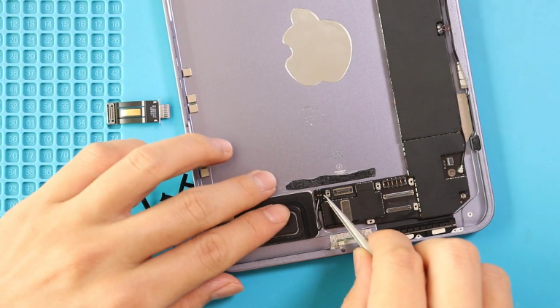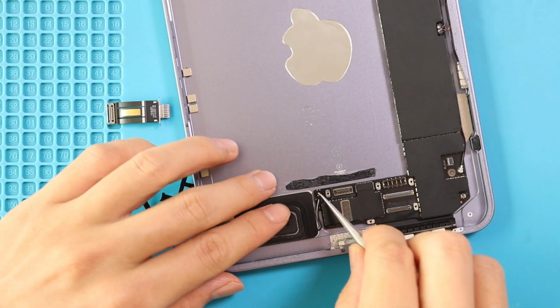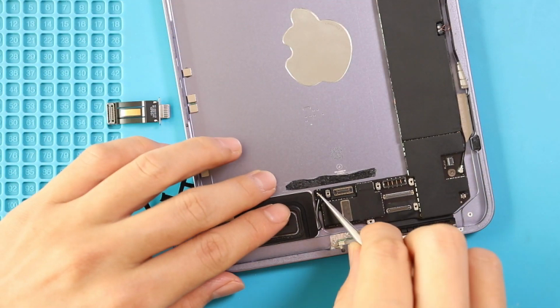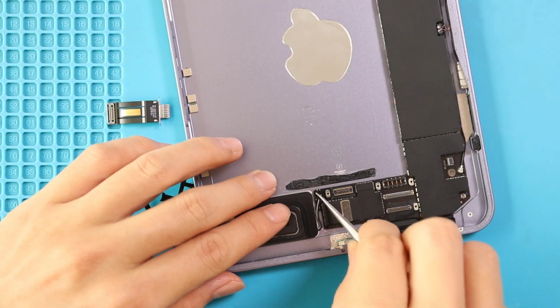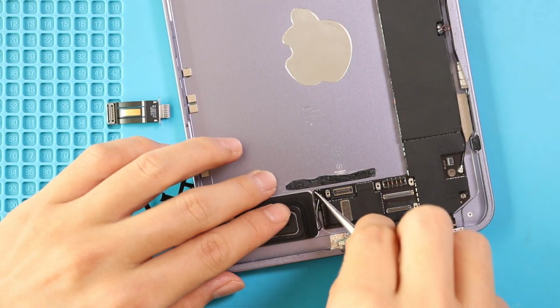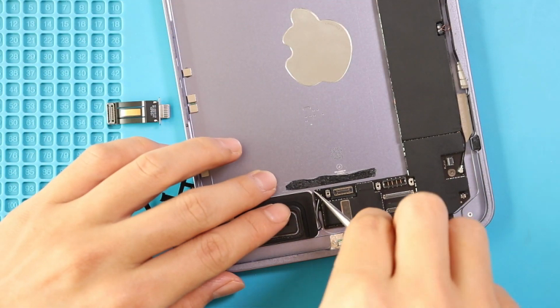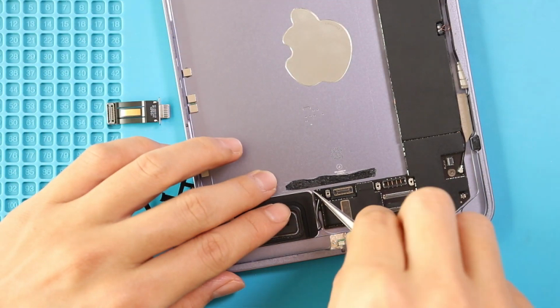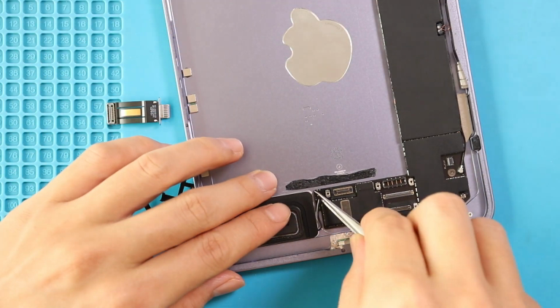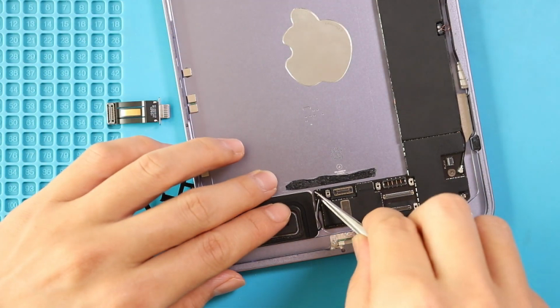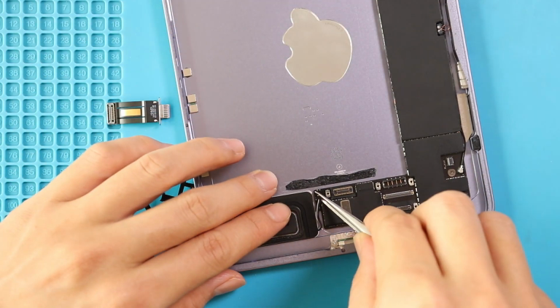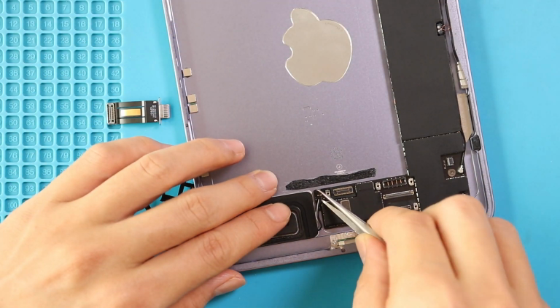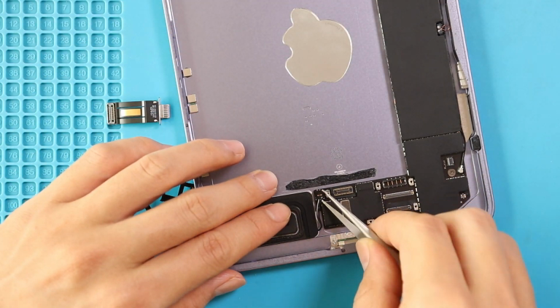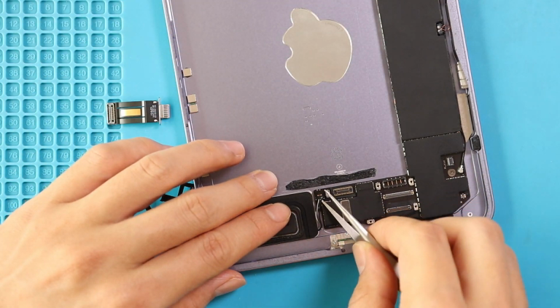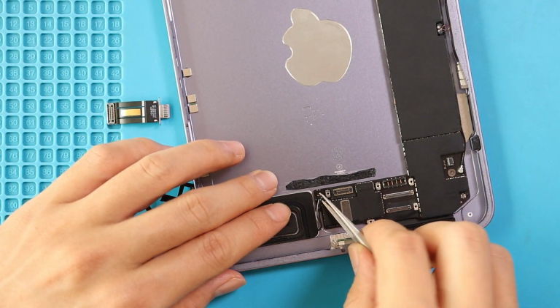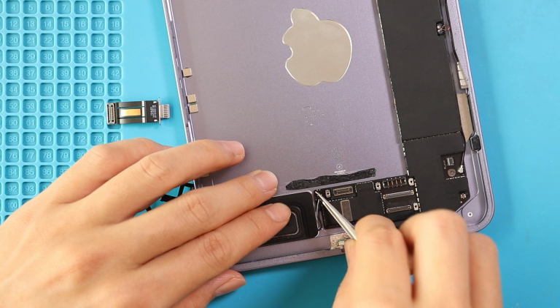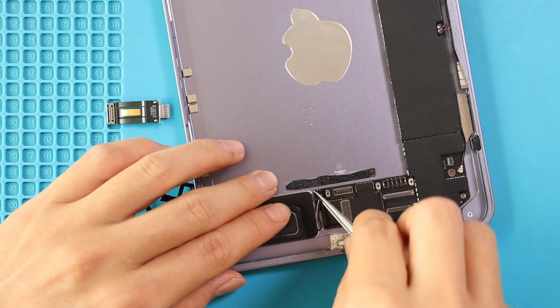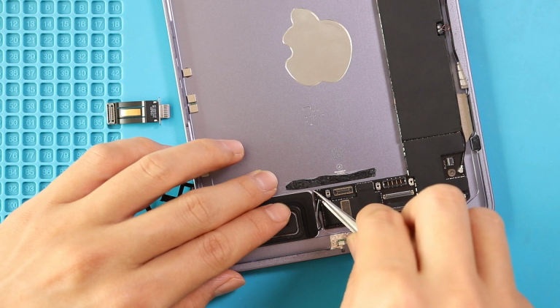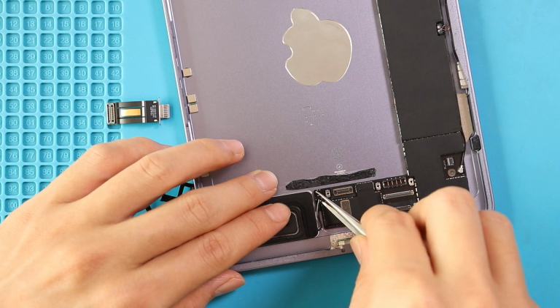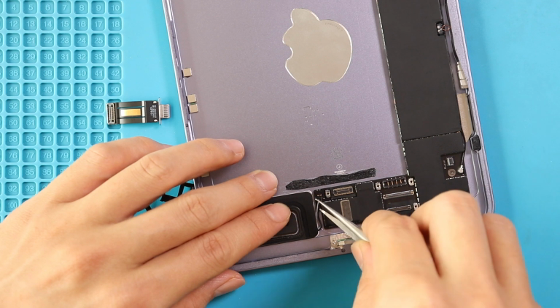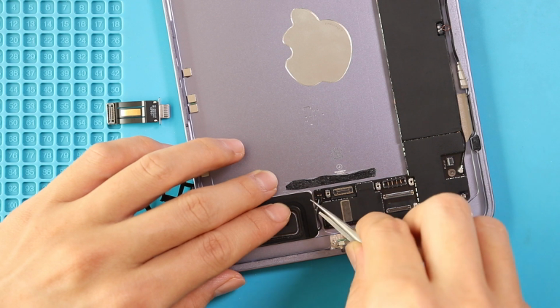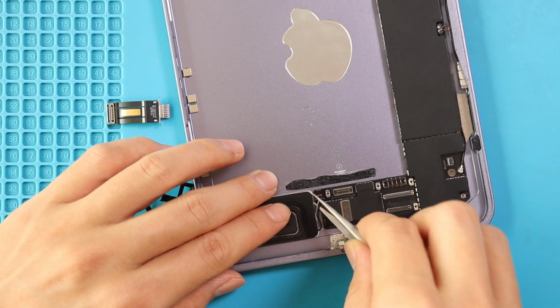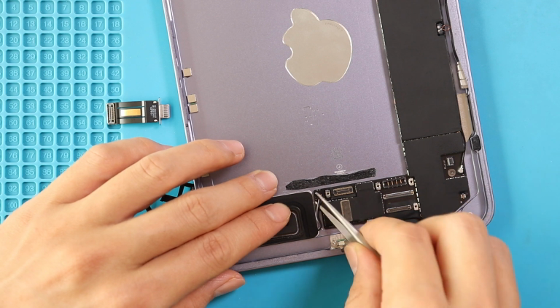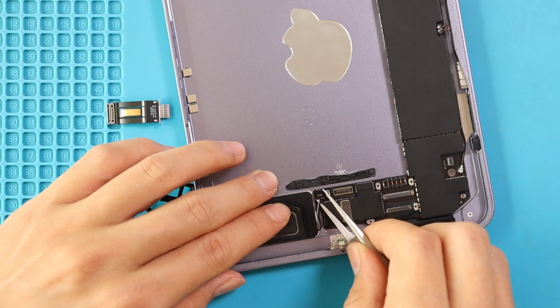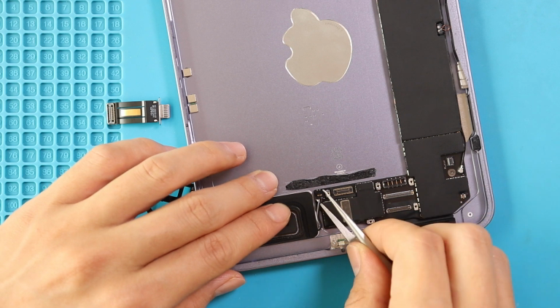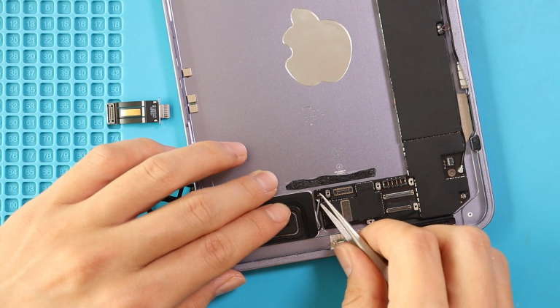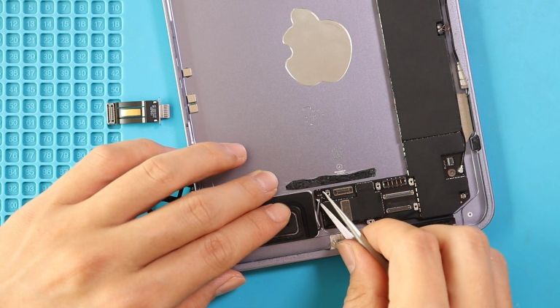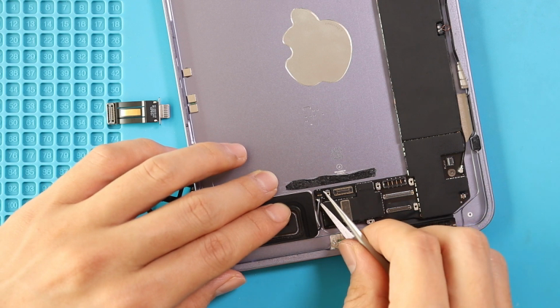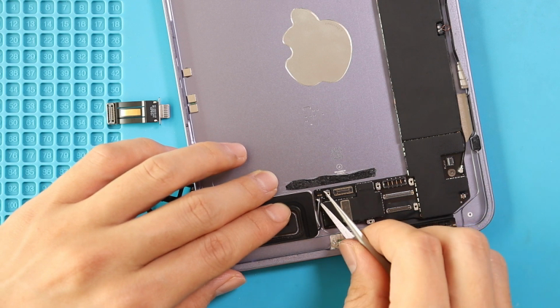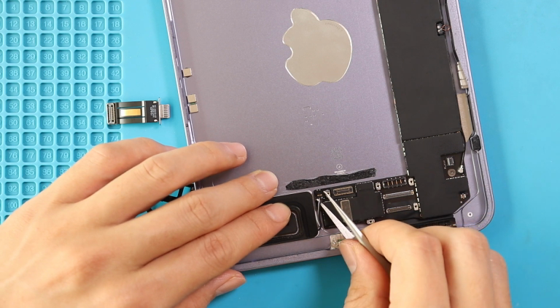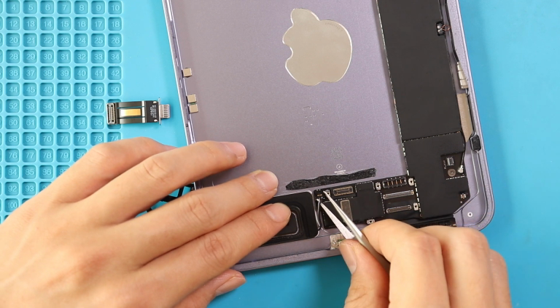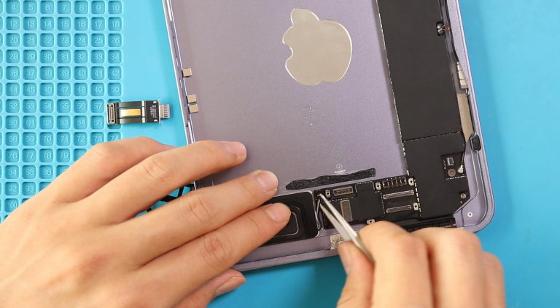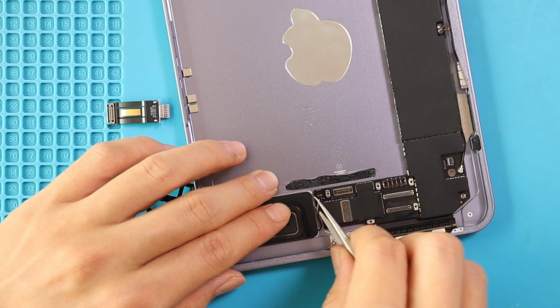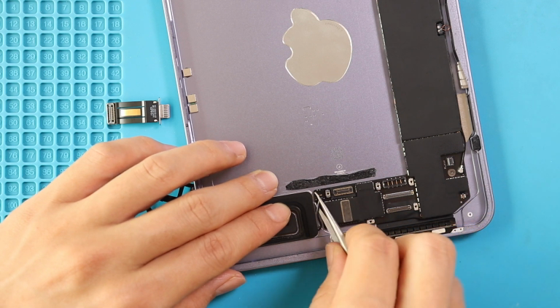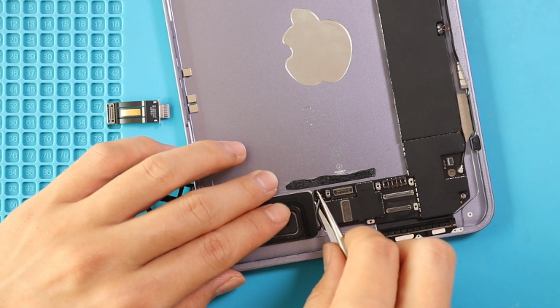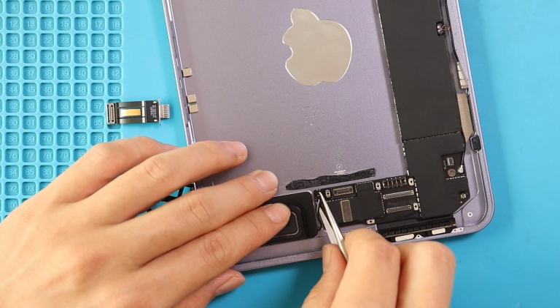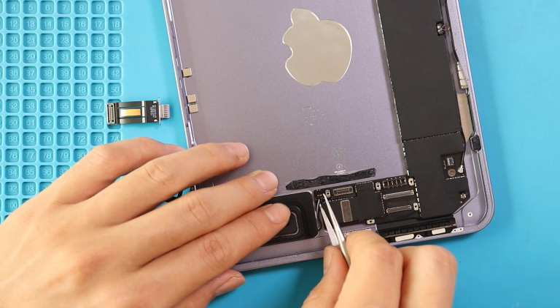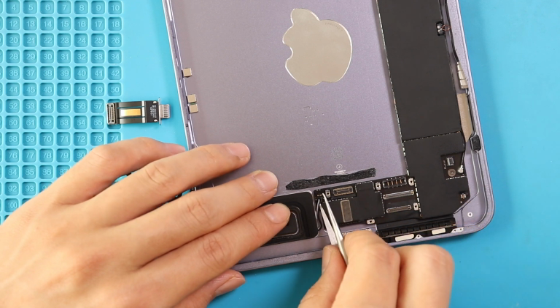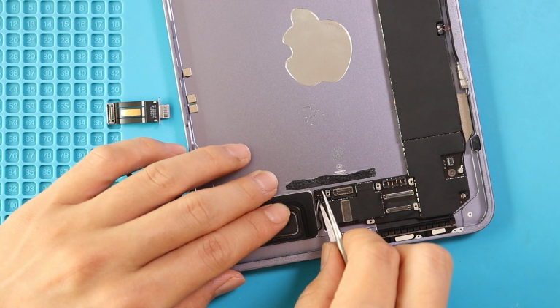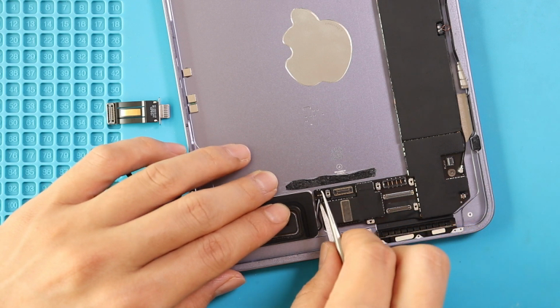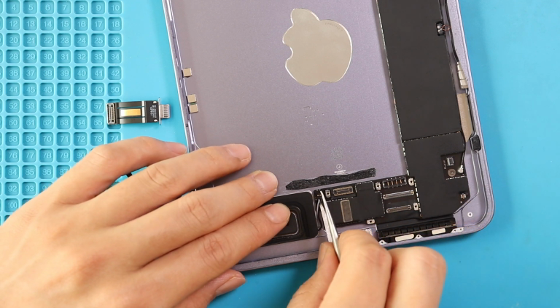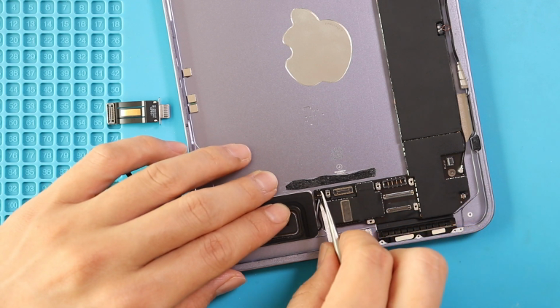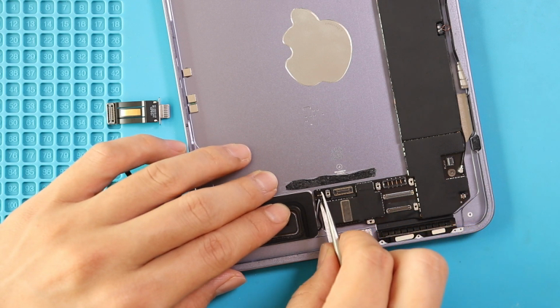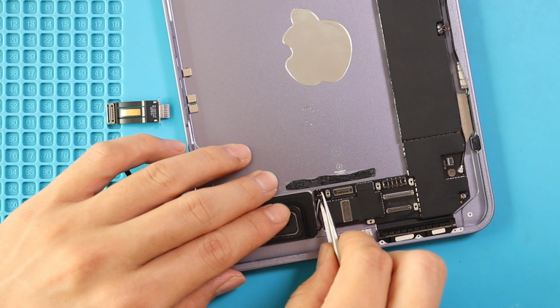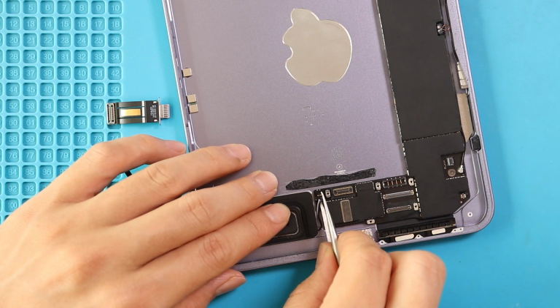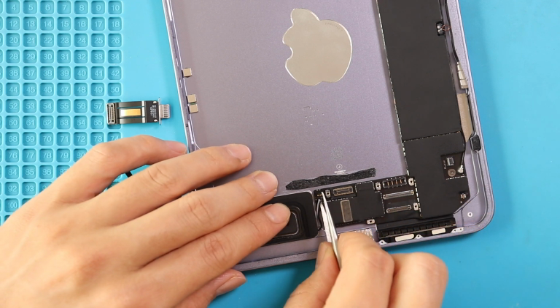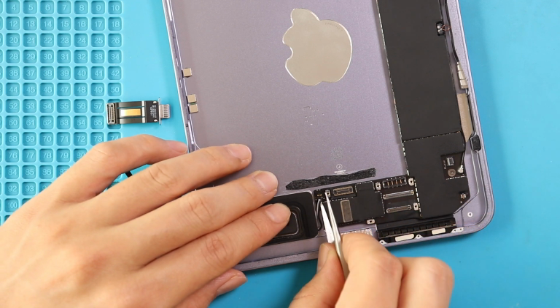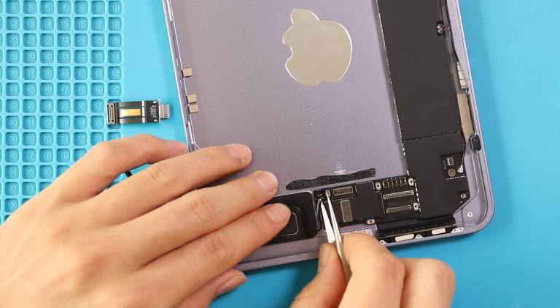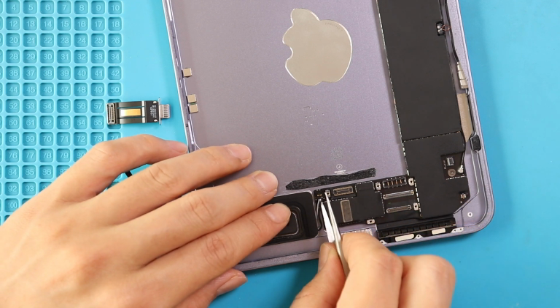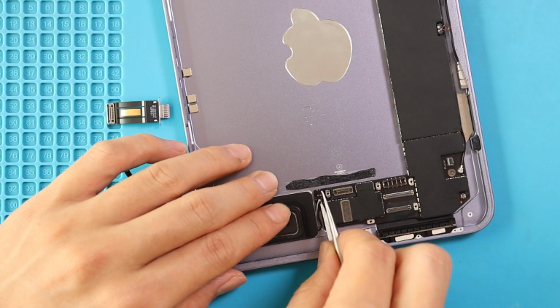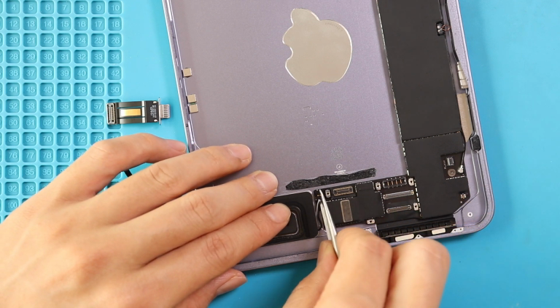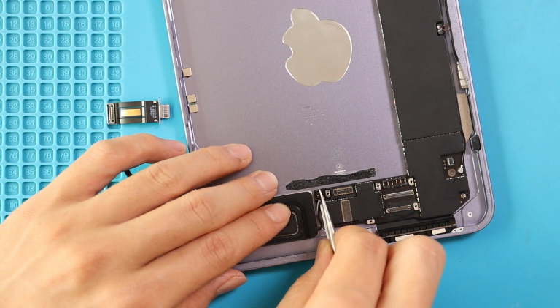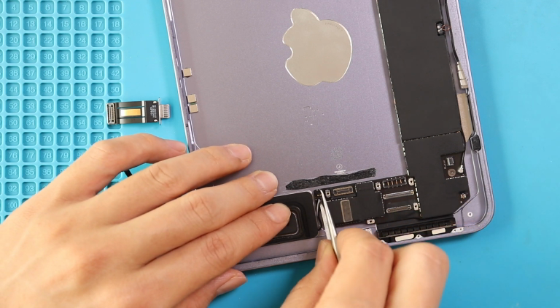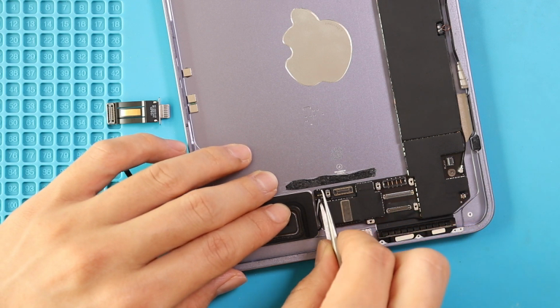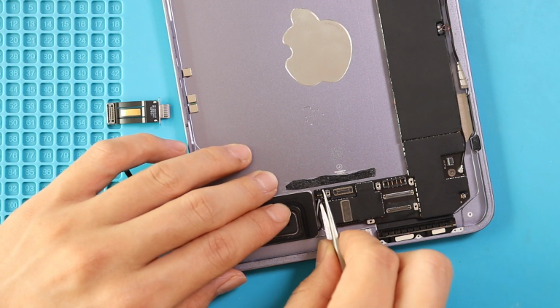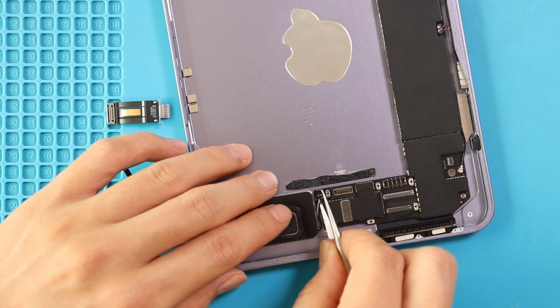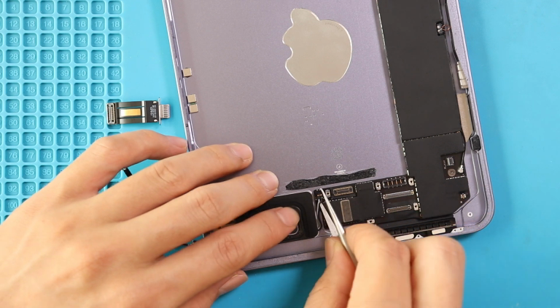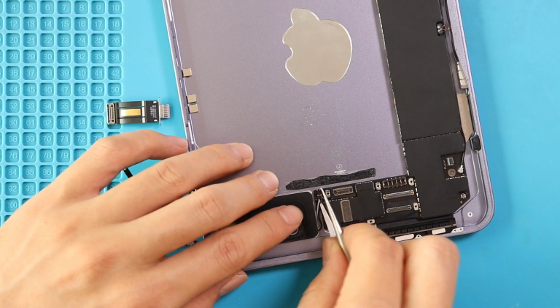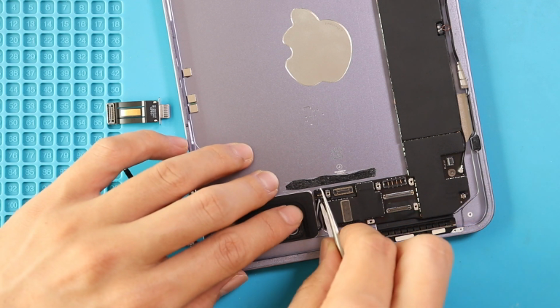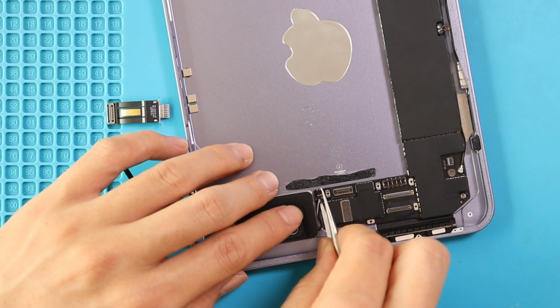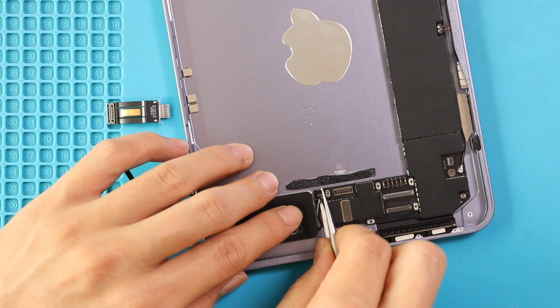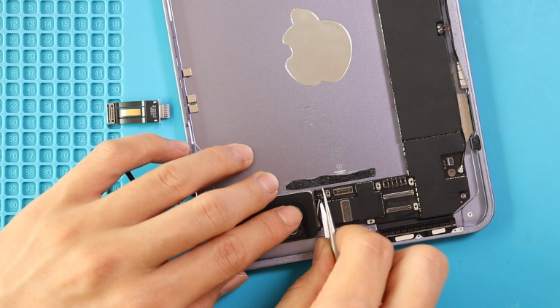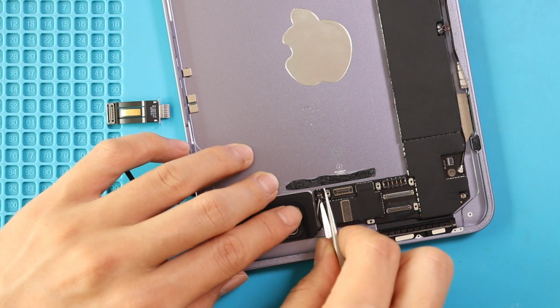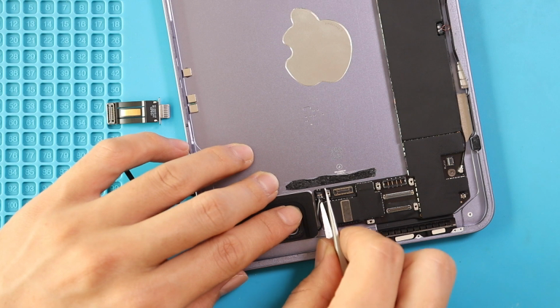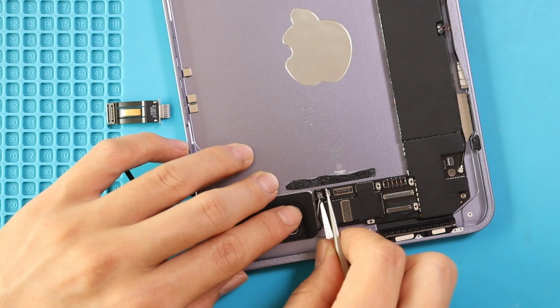Finally, to pull out the logic board, first disconnect the speaker plug, then undo one more screw on the bottom right, and then disconnect the smart connector on the right center.